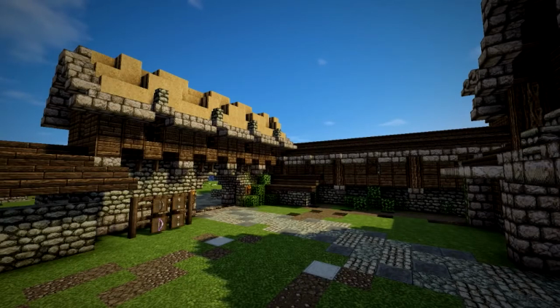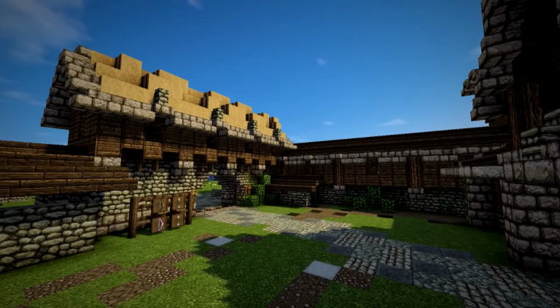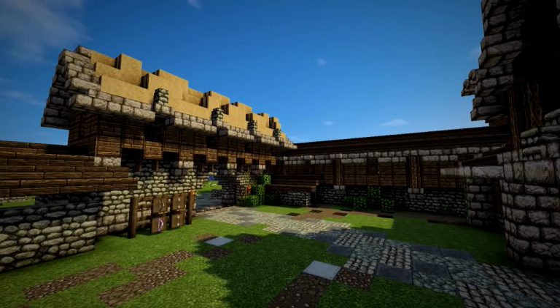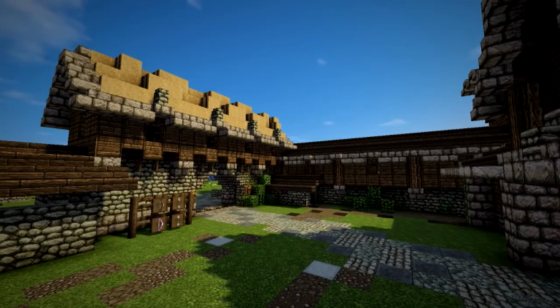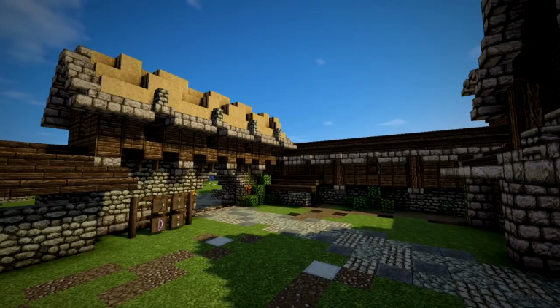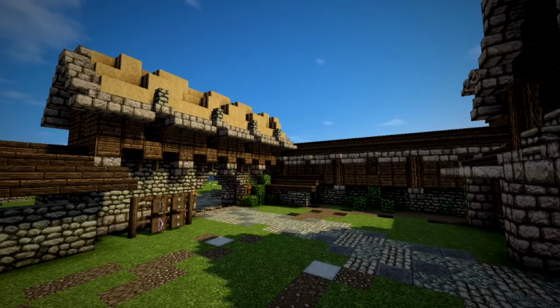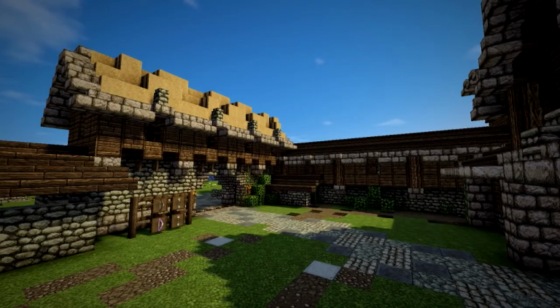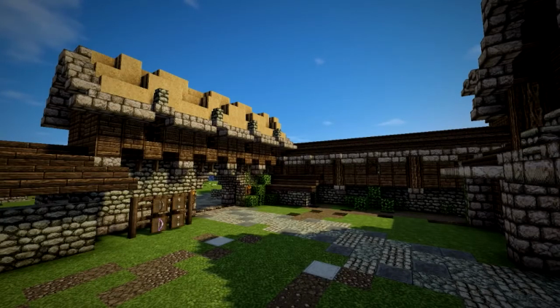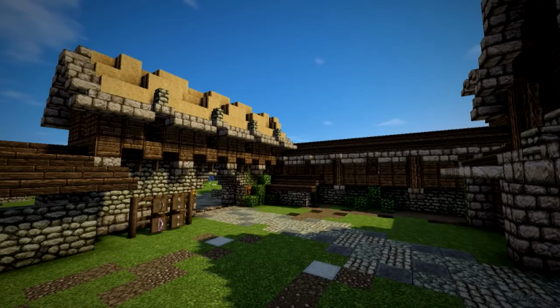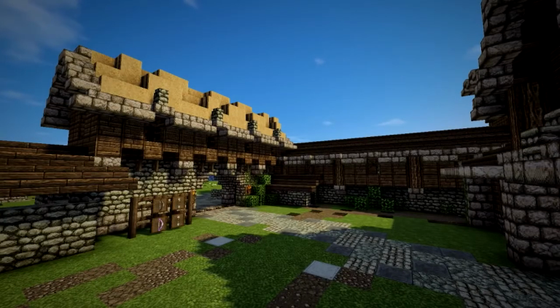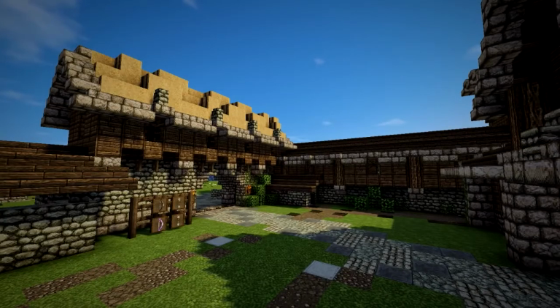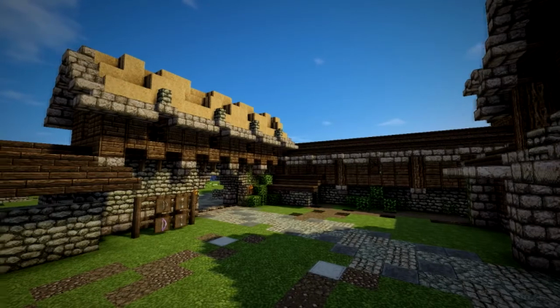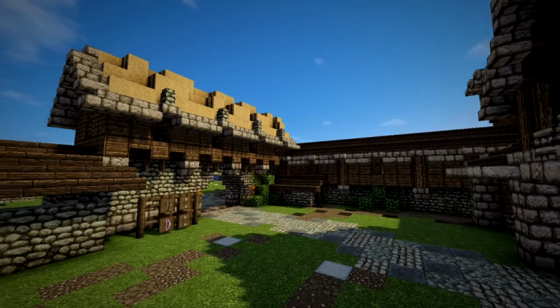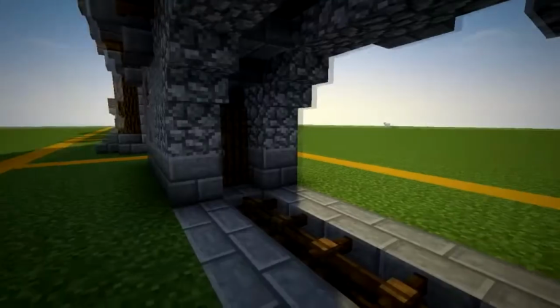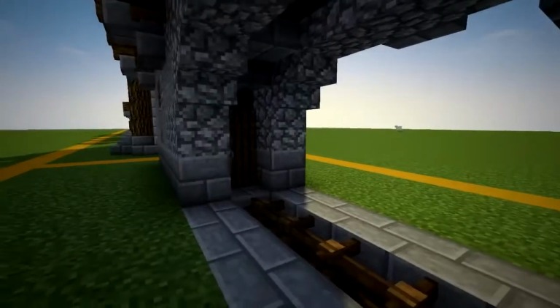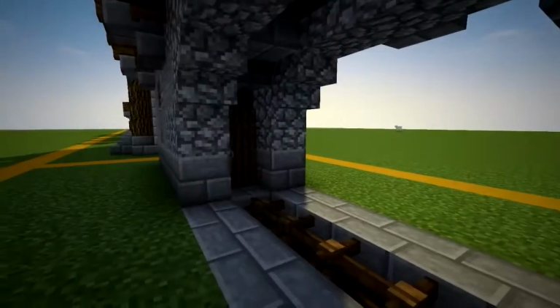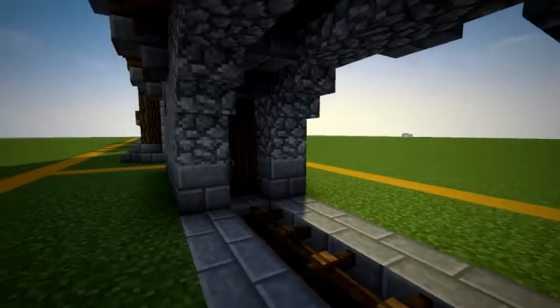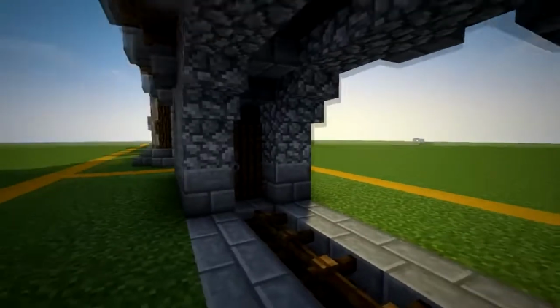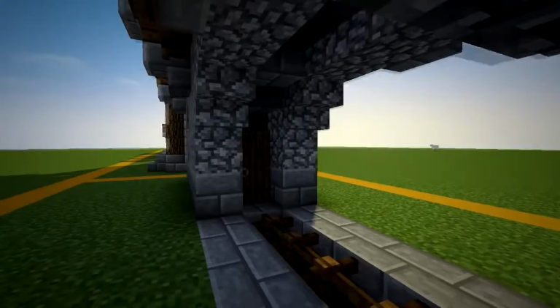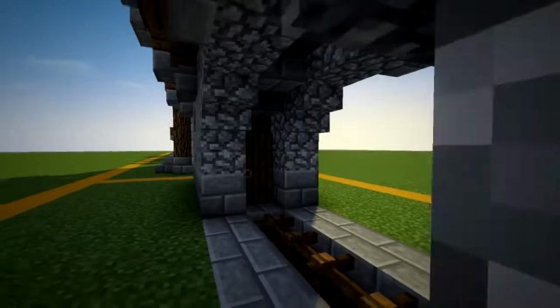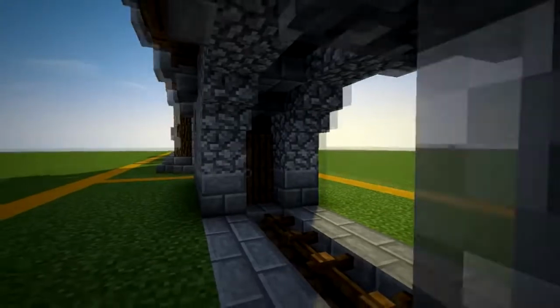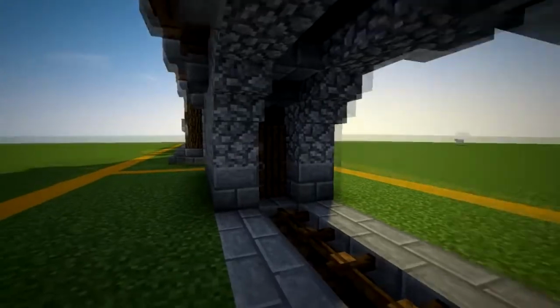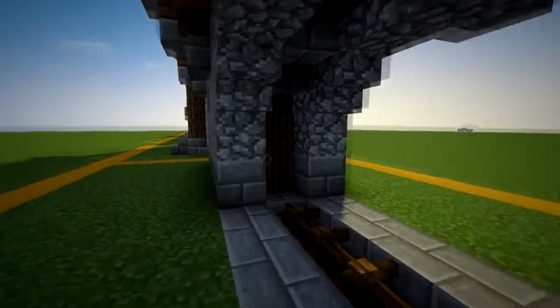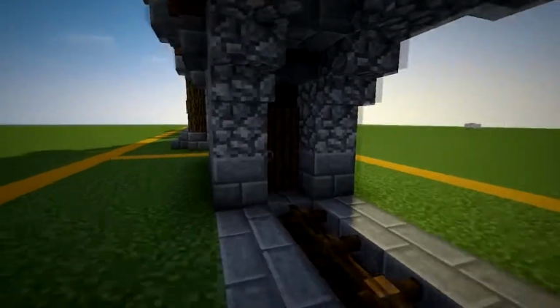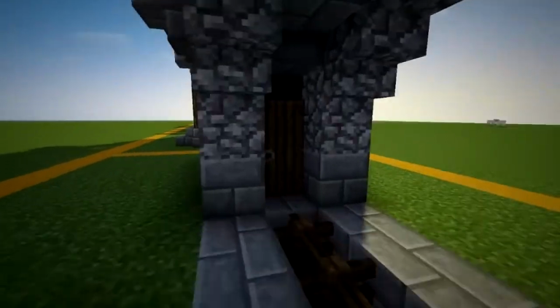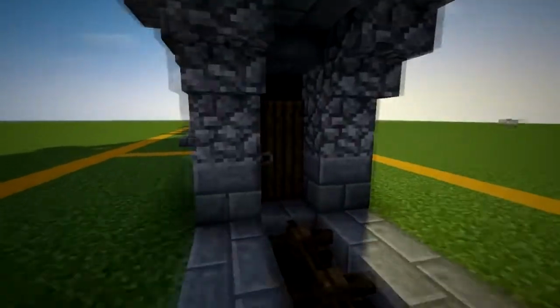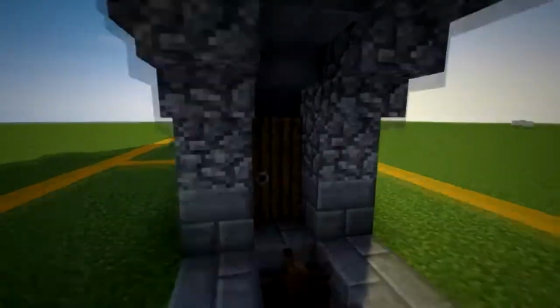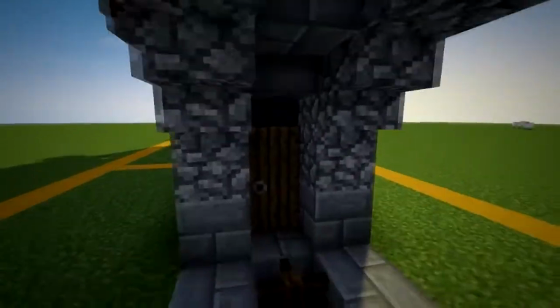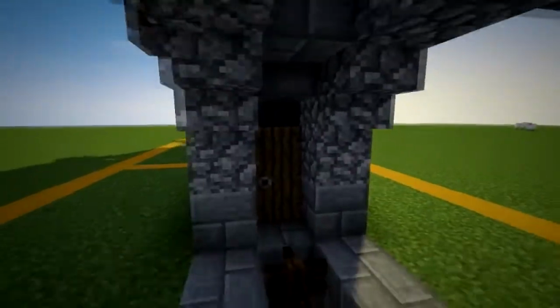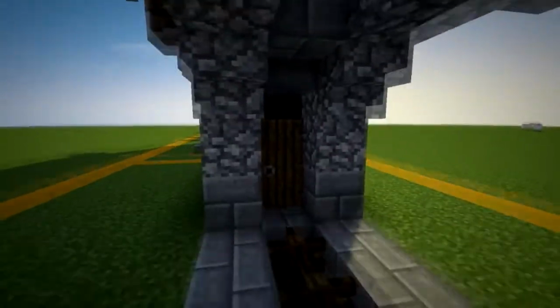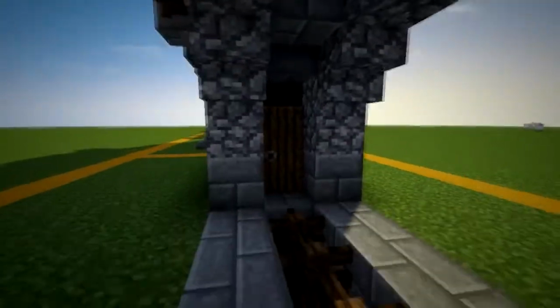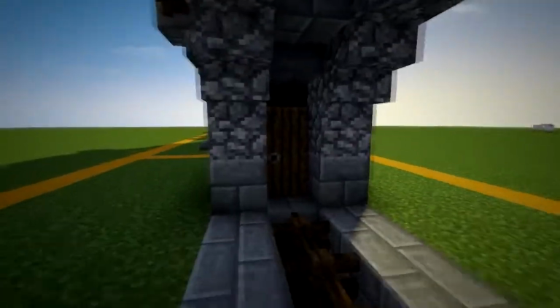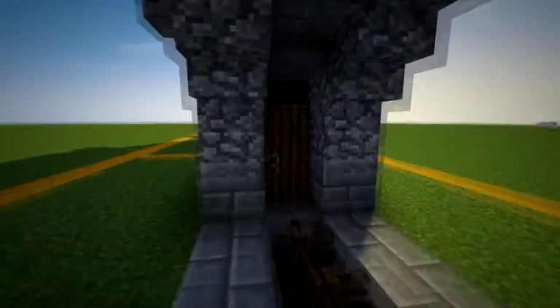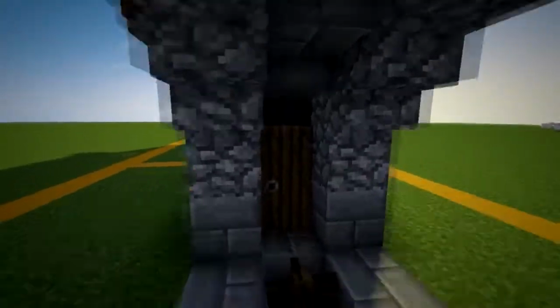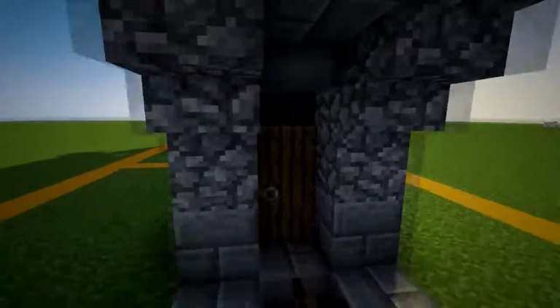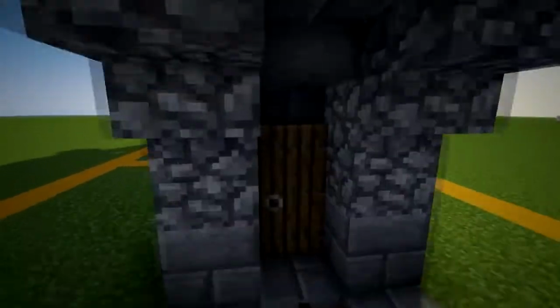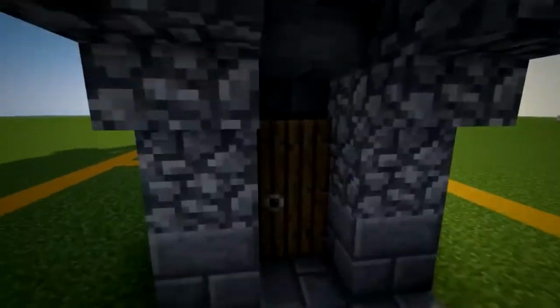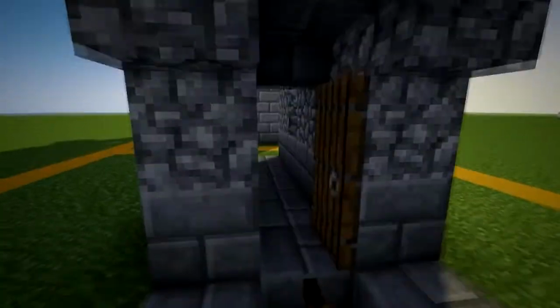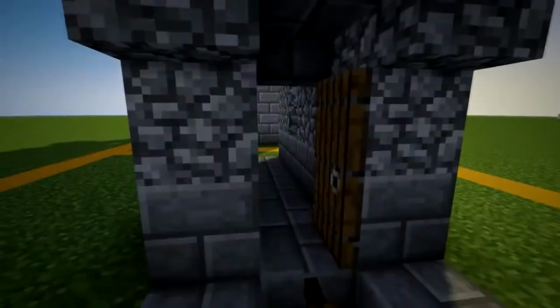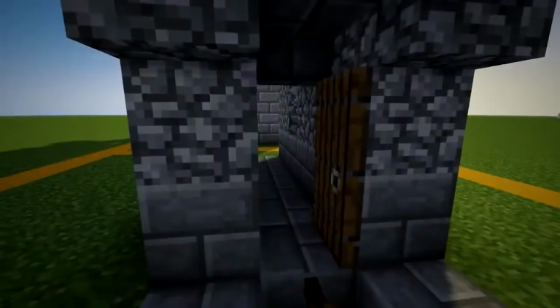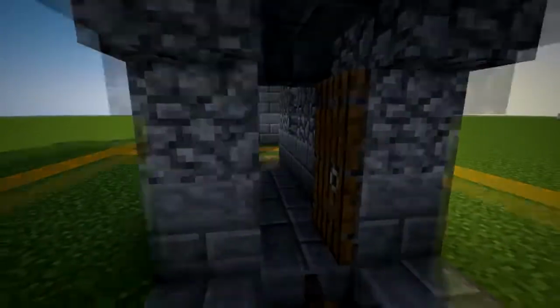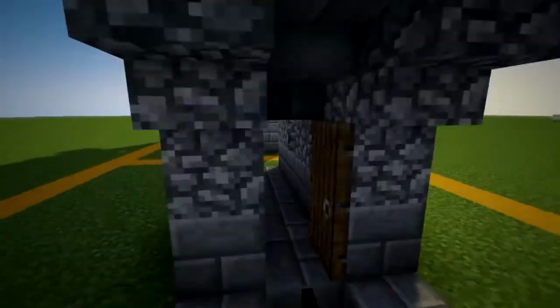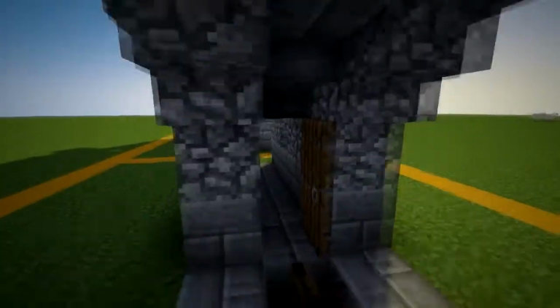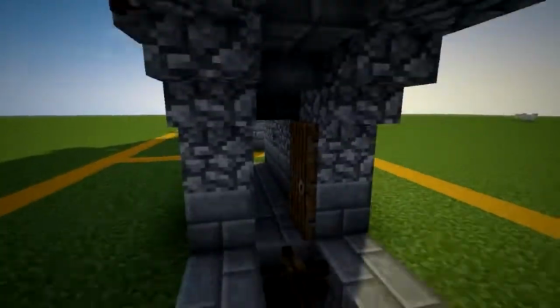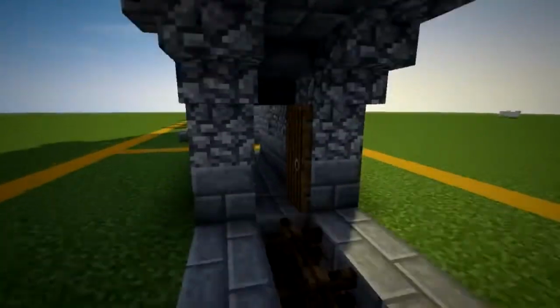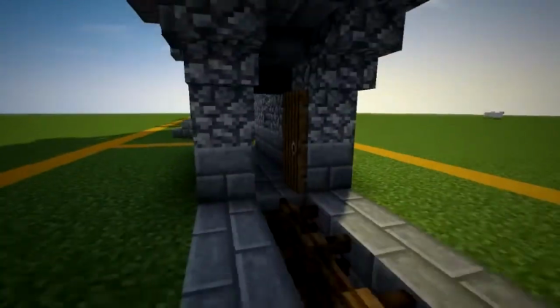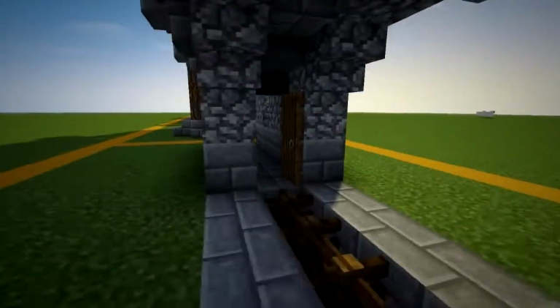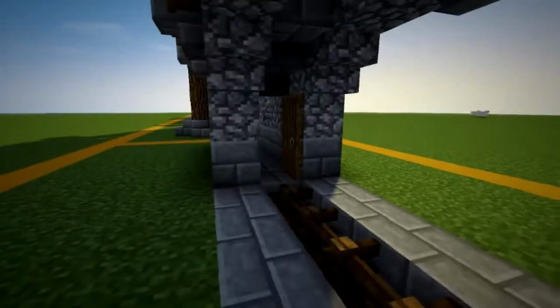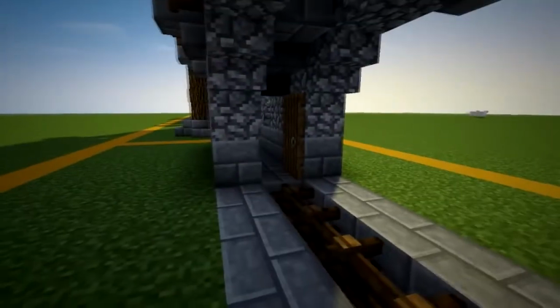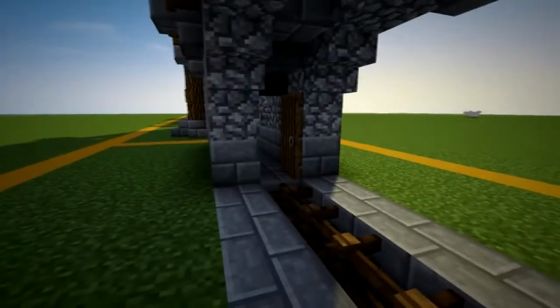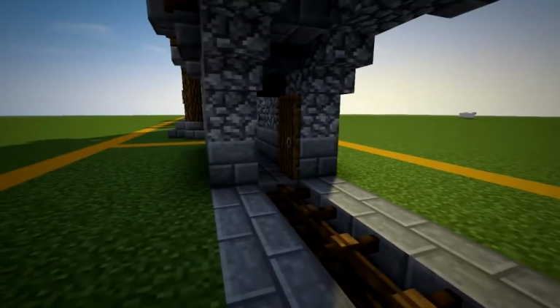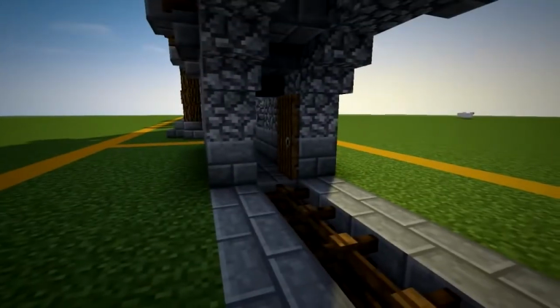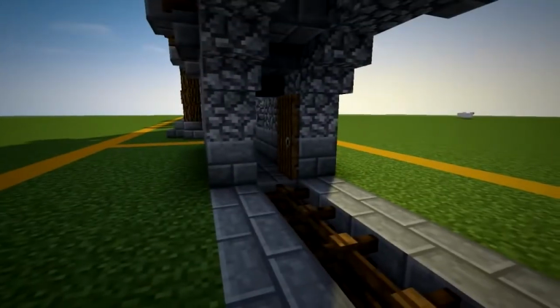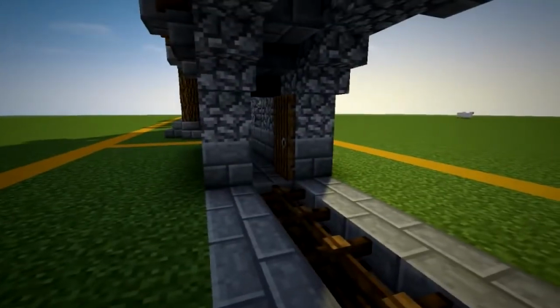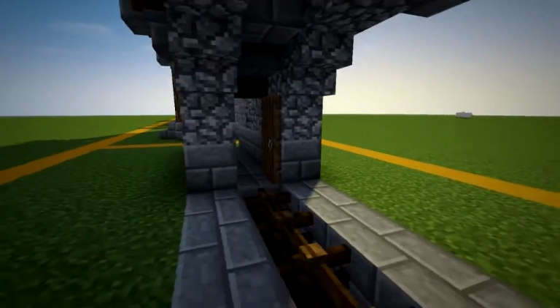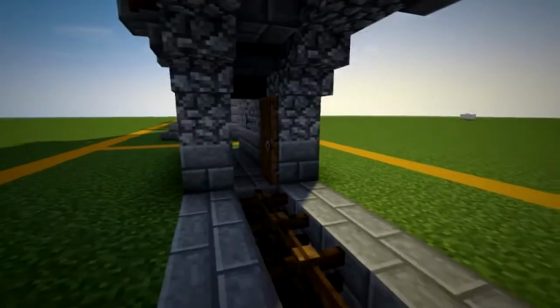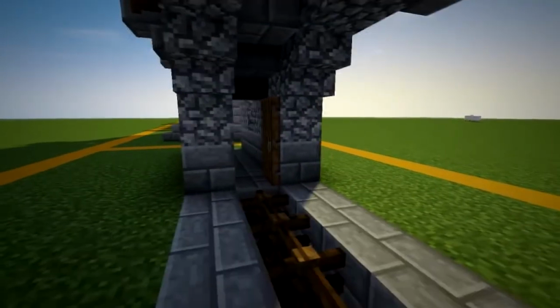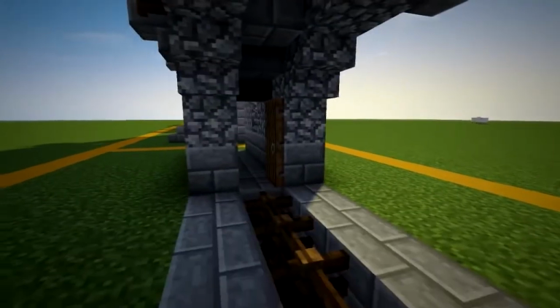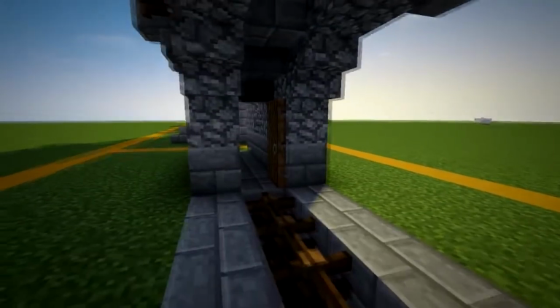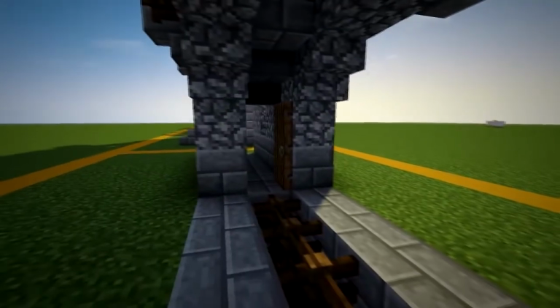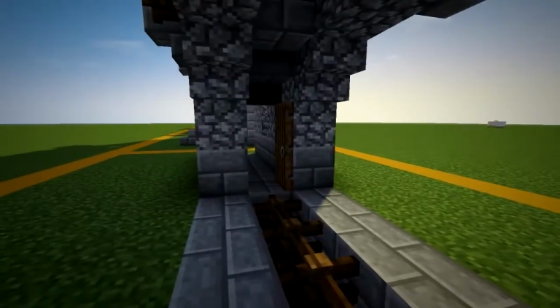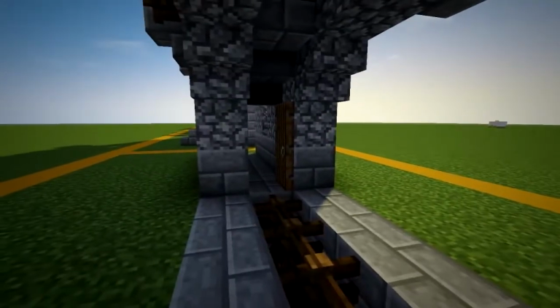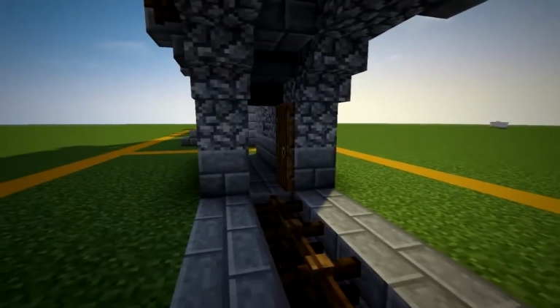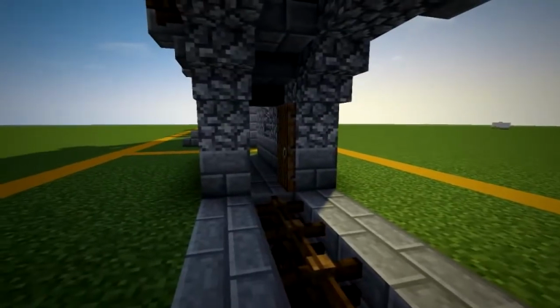It has two interior sections, a gate that's dropped down into the ground, and uses hay as a roof material. This one's my personal favorite.